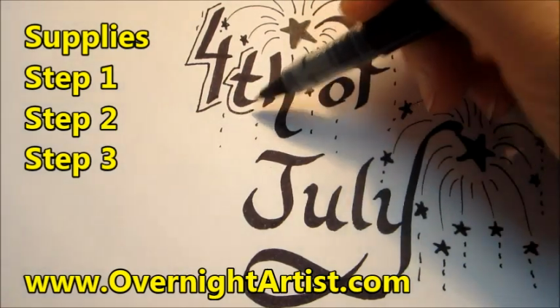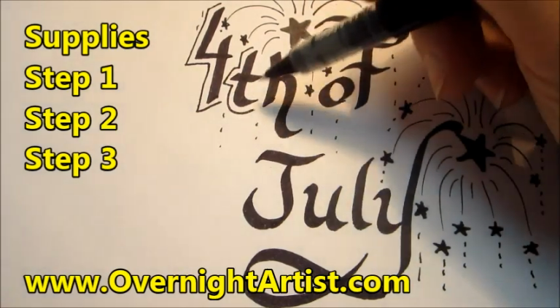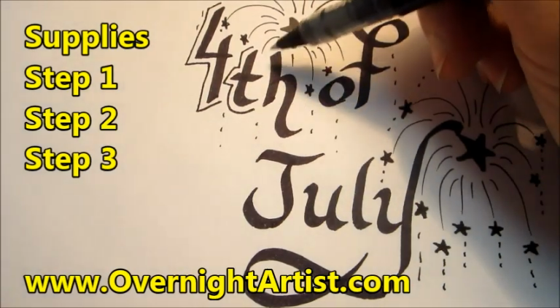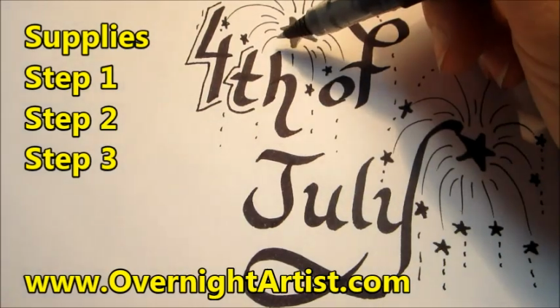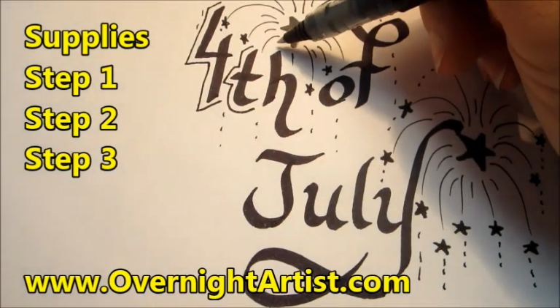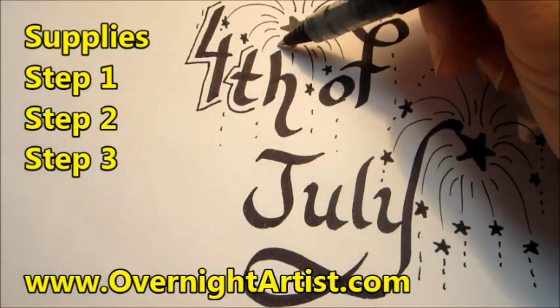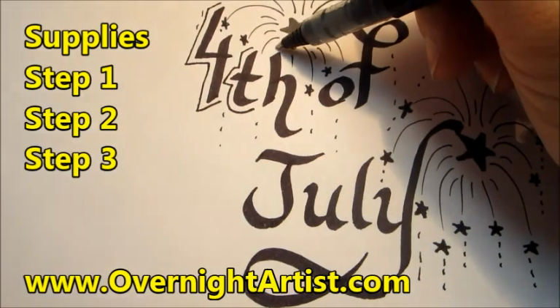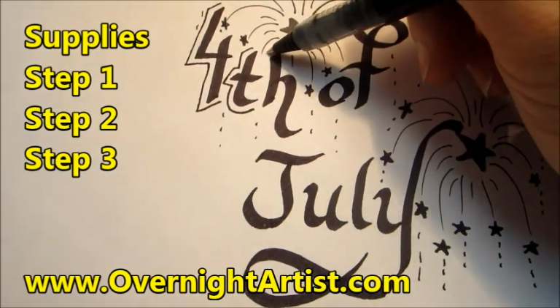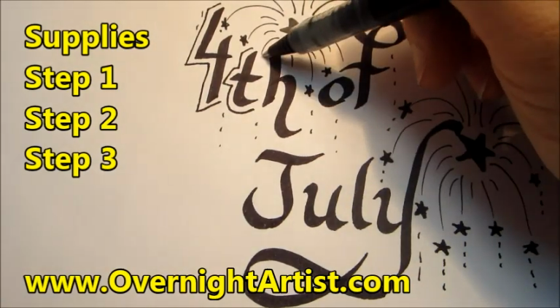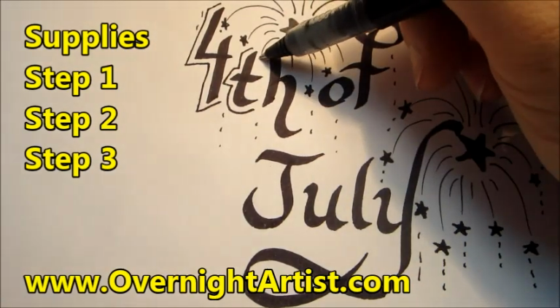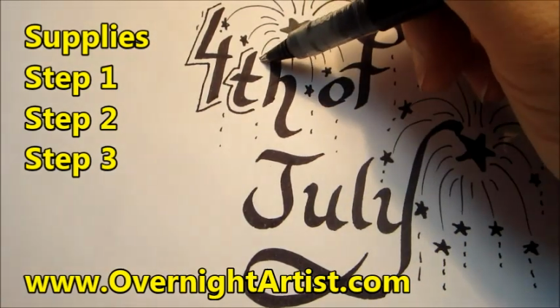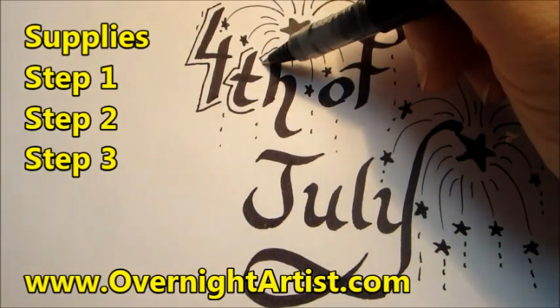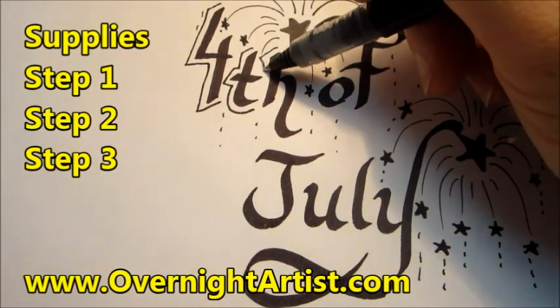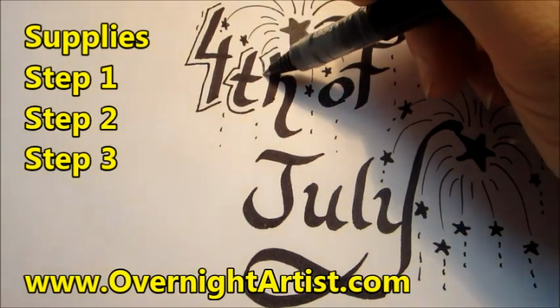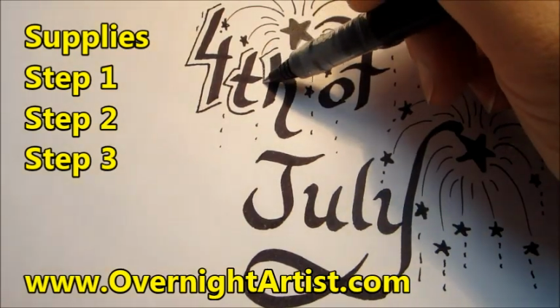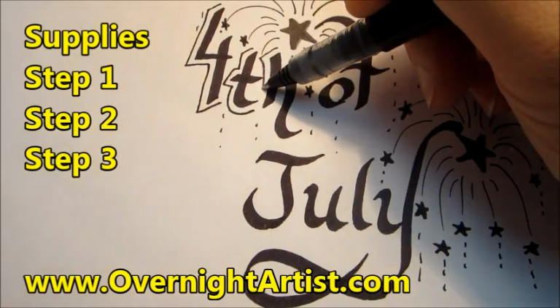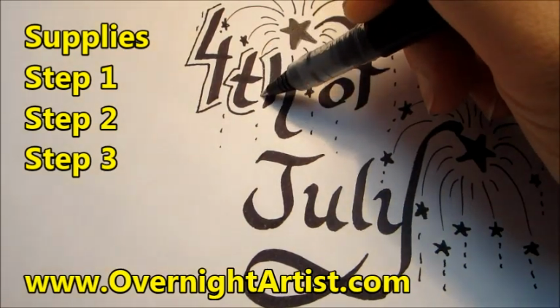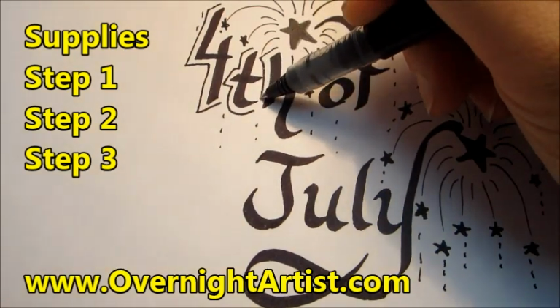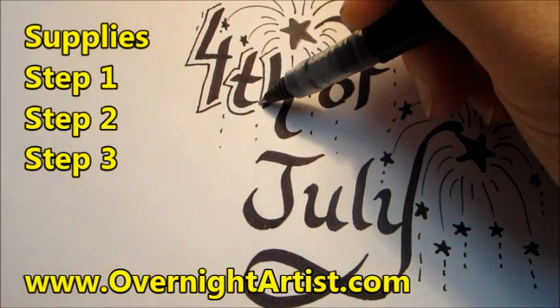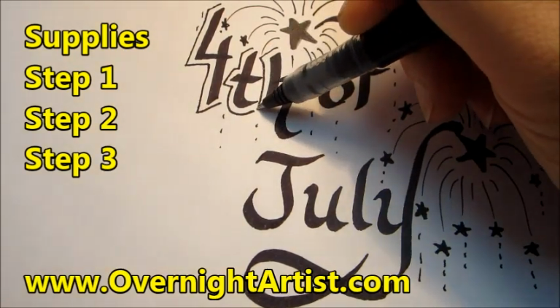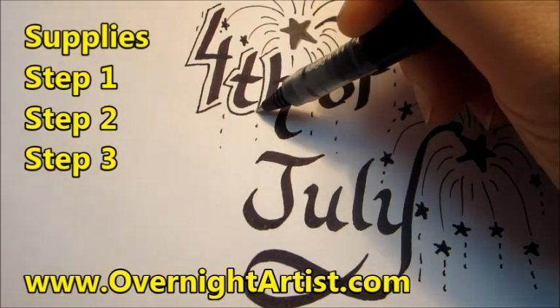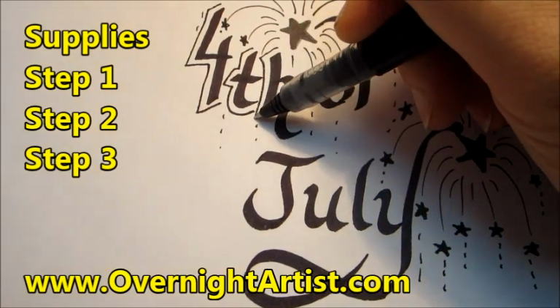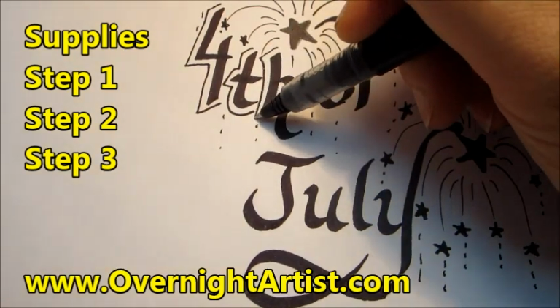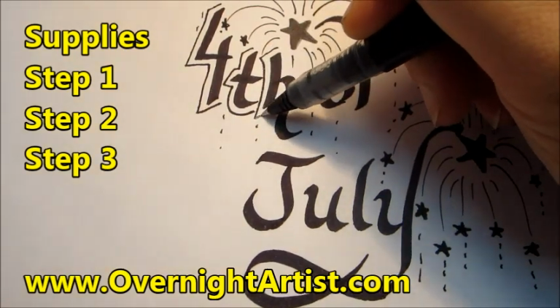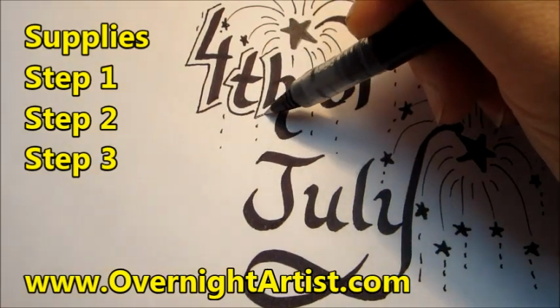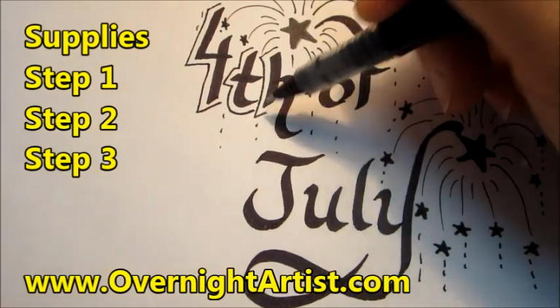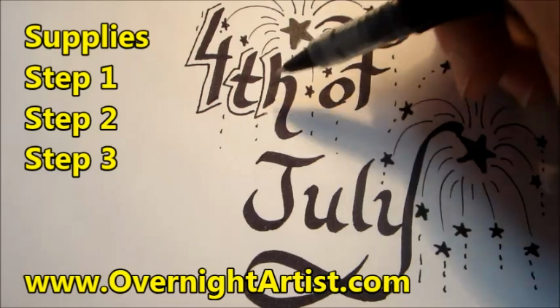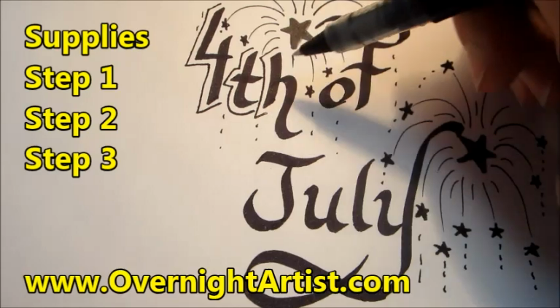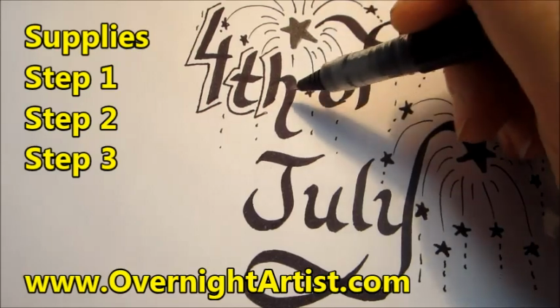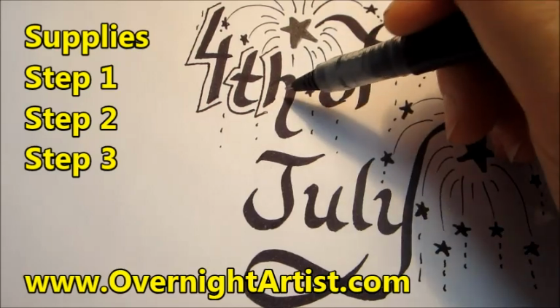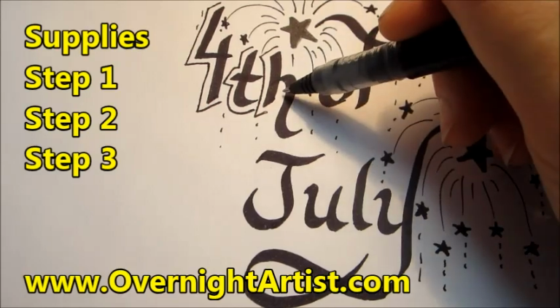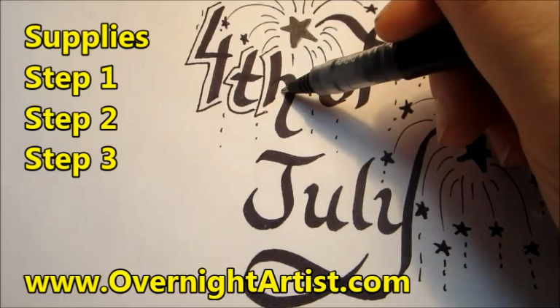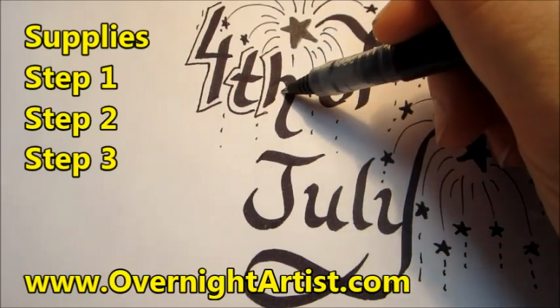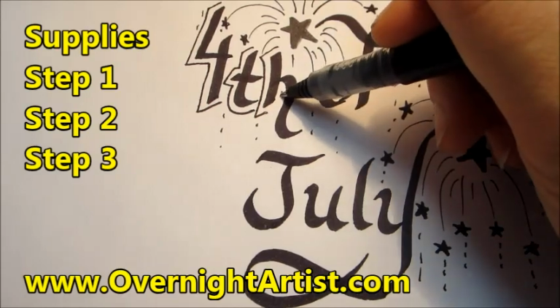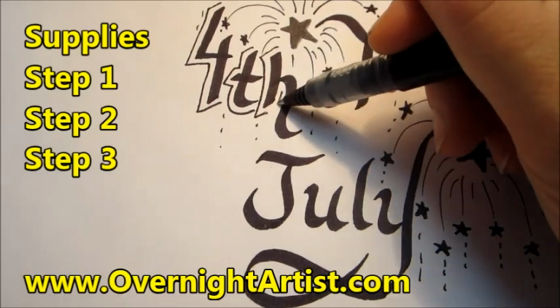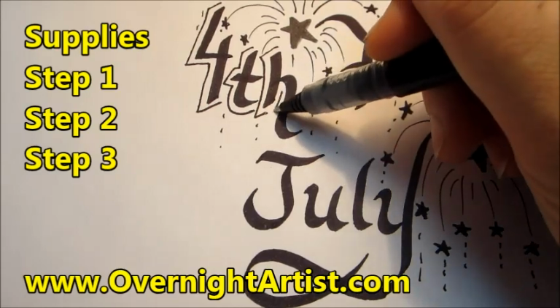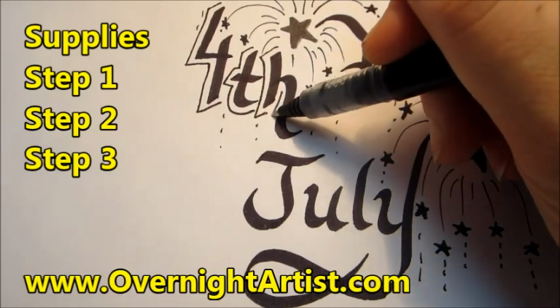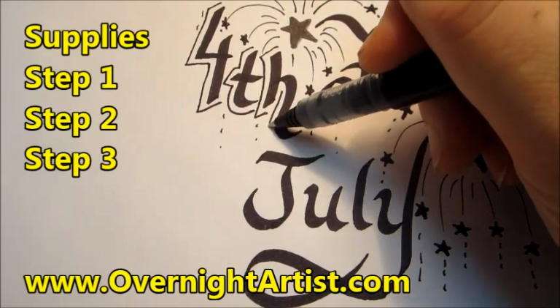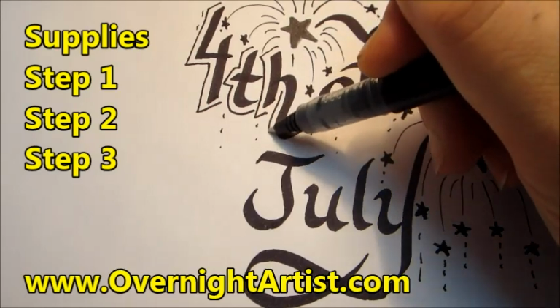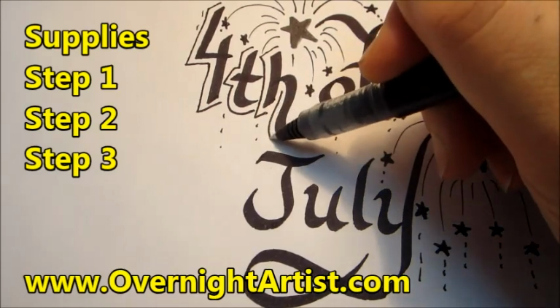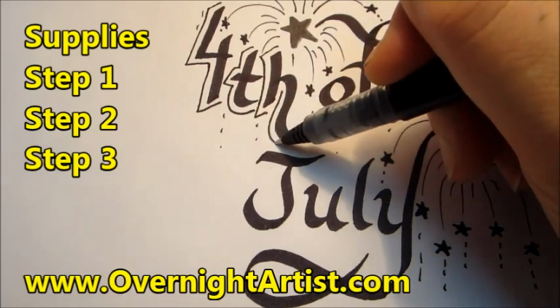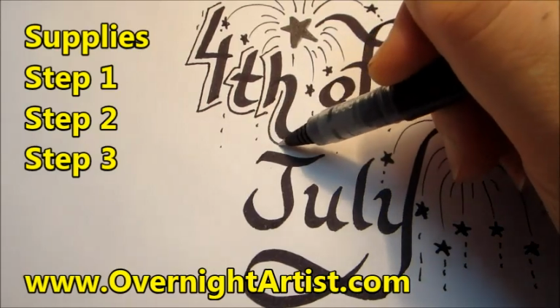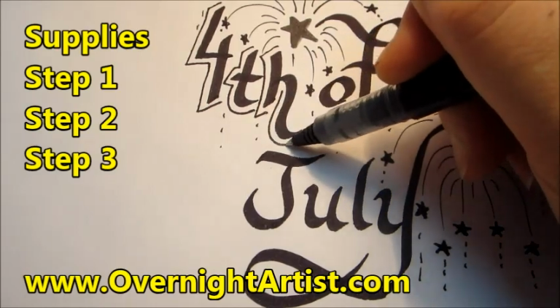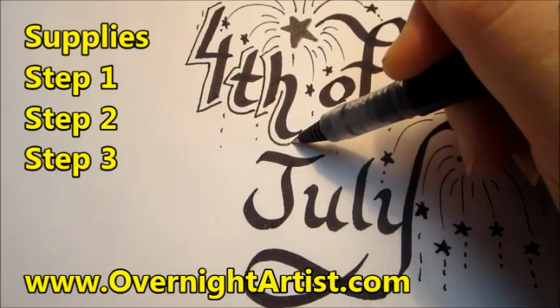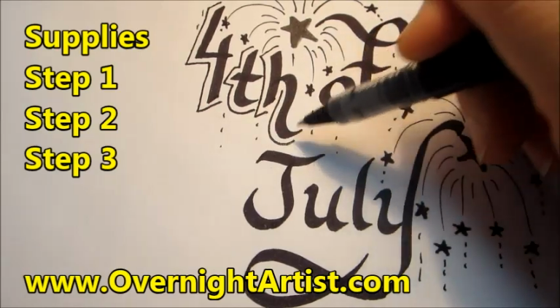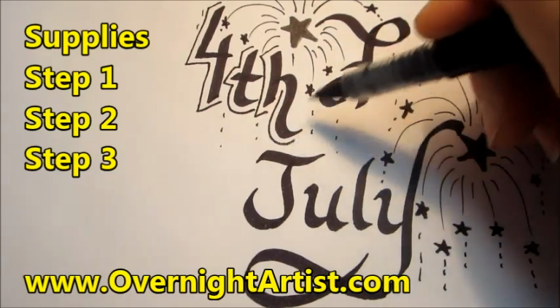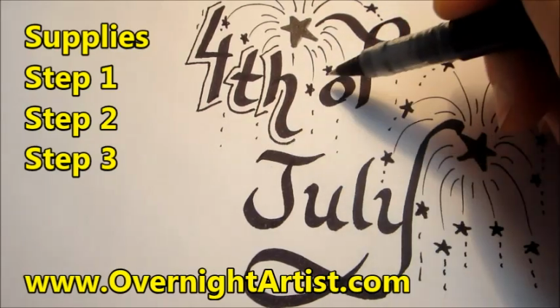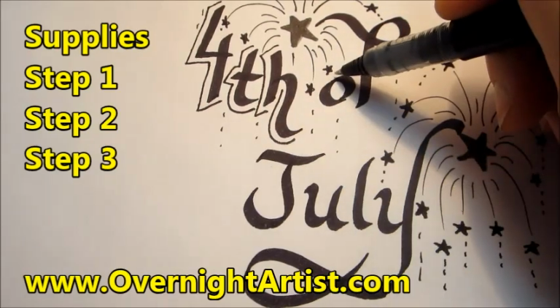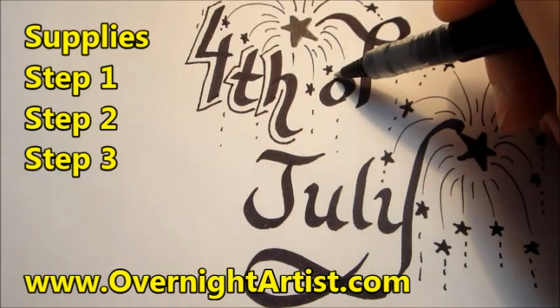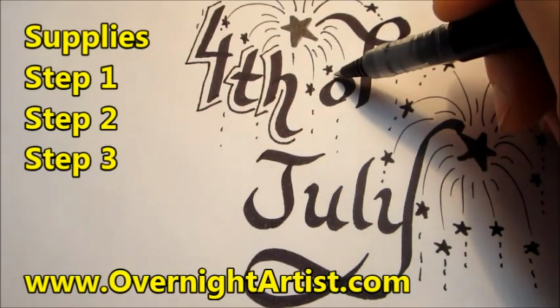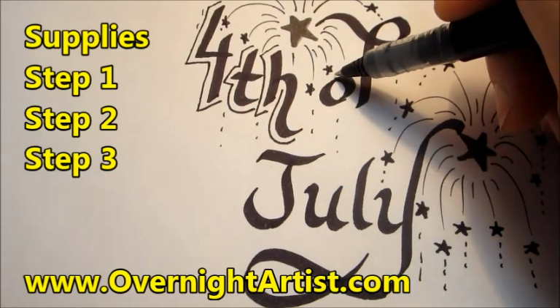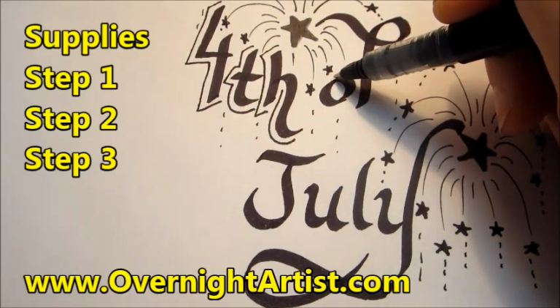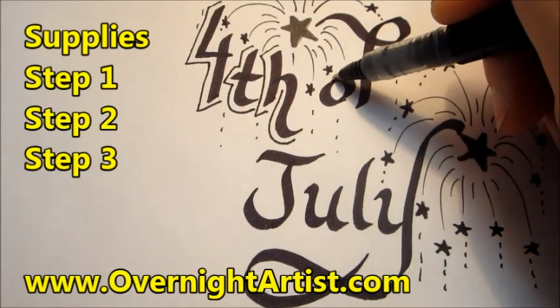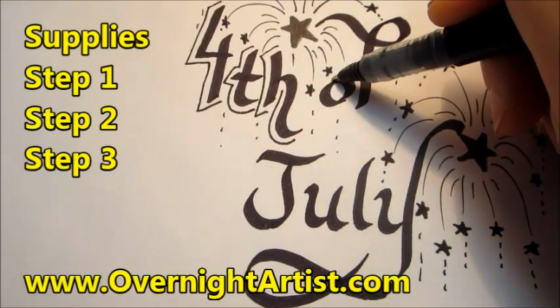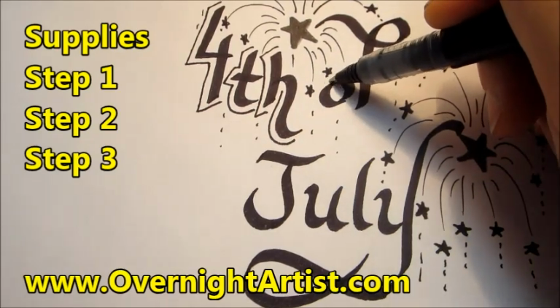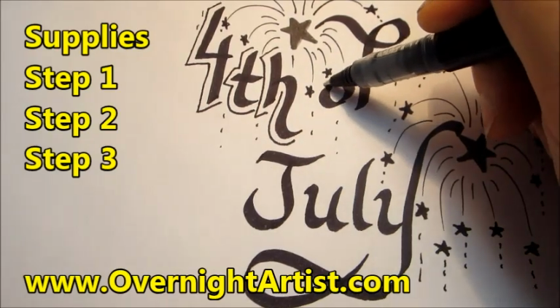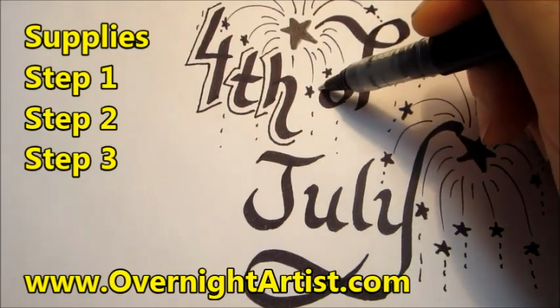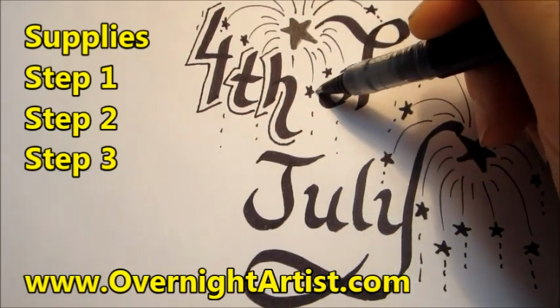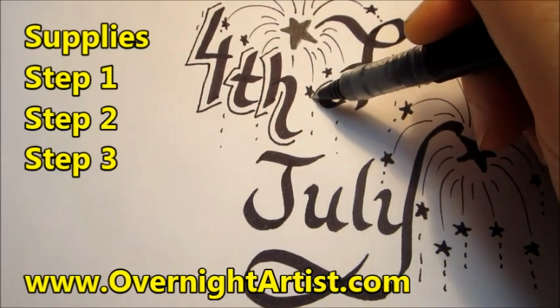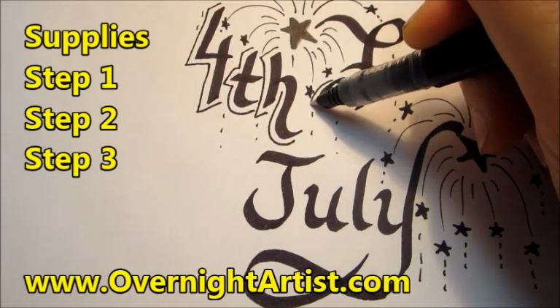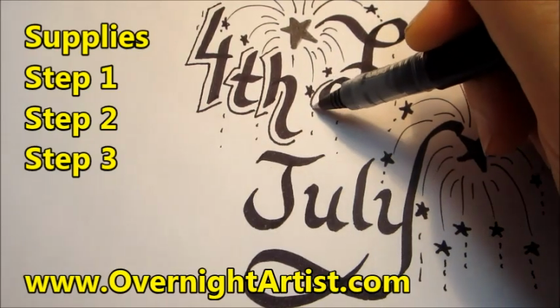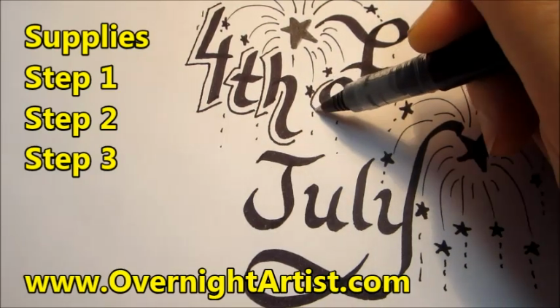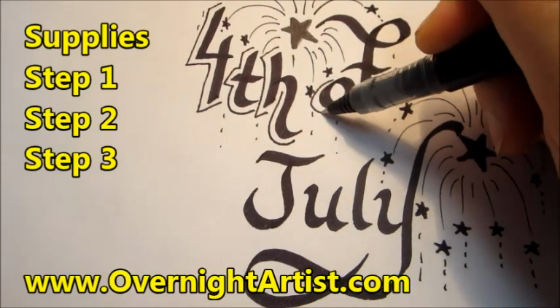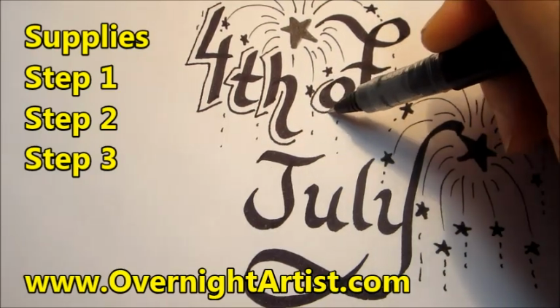Now we are just making a design around the letters to make it more interesting.